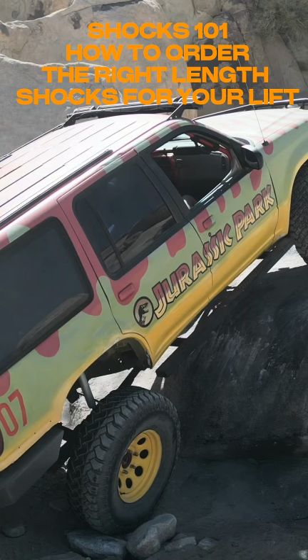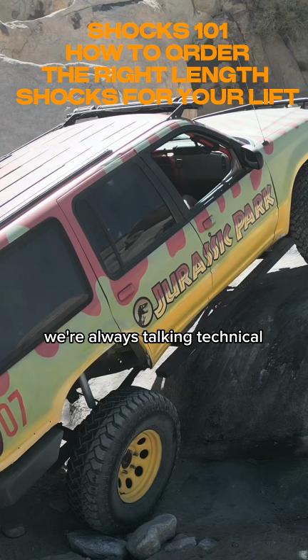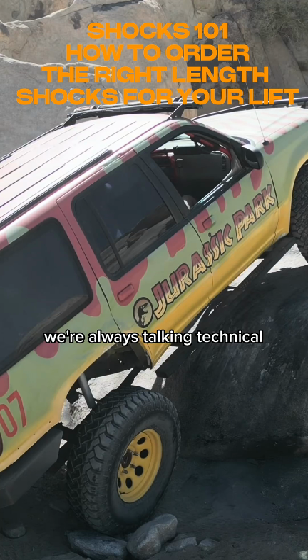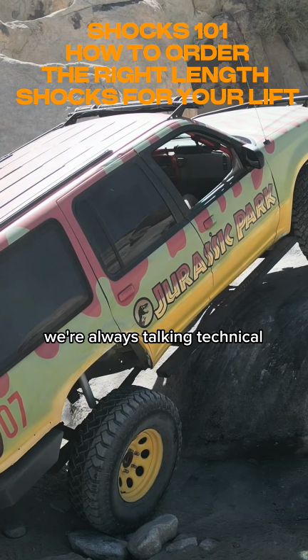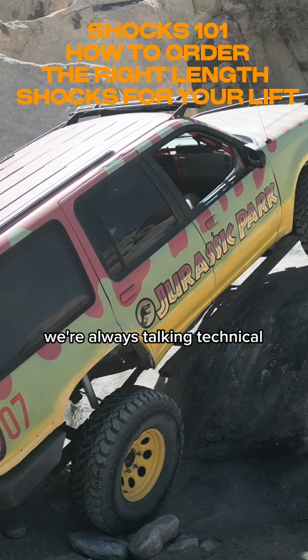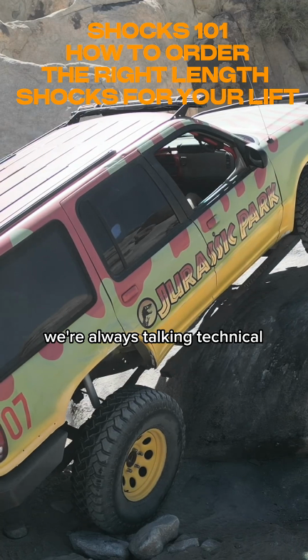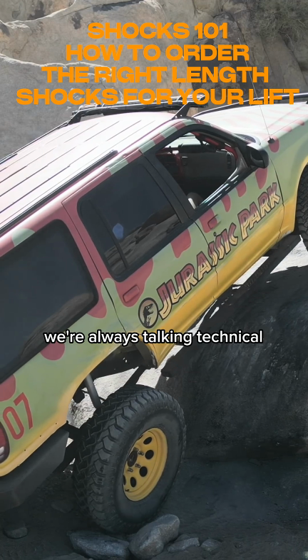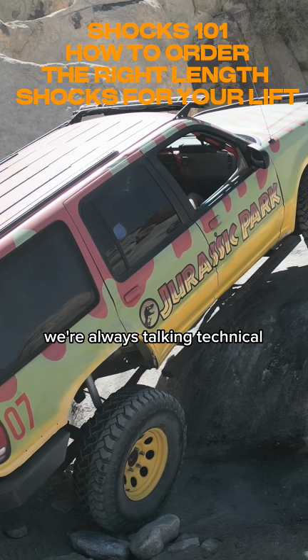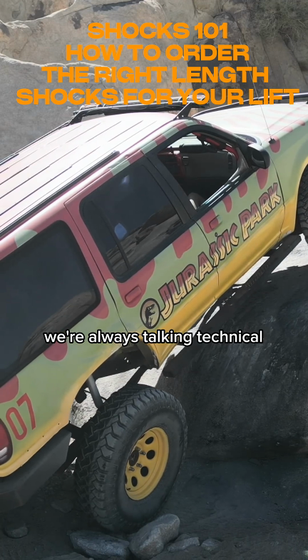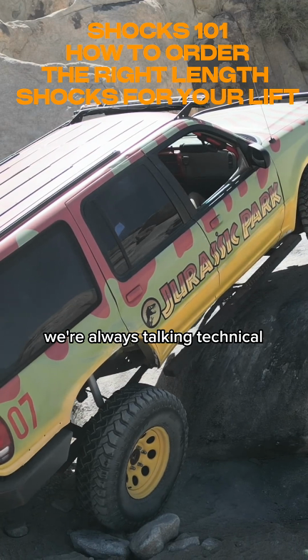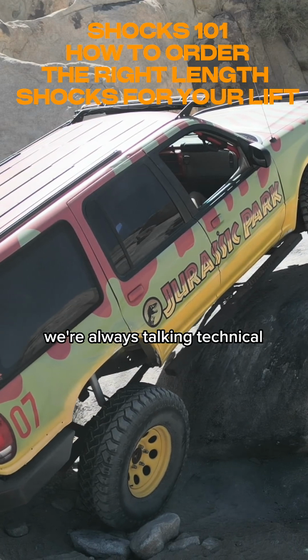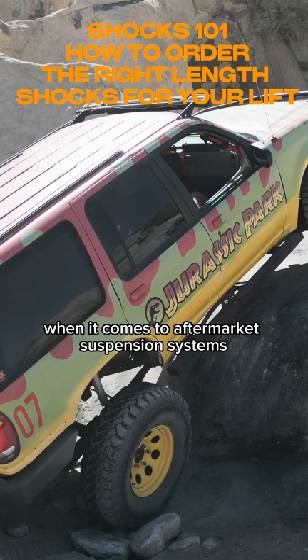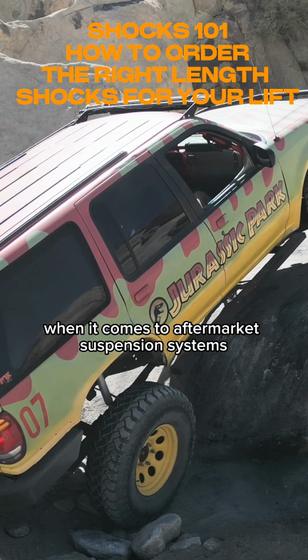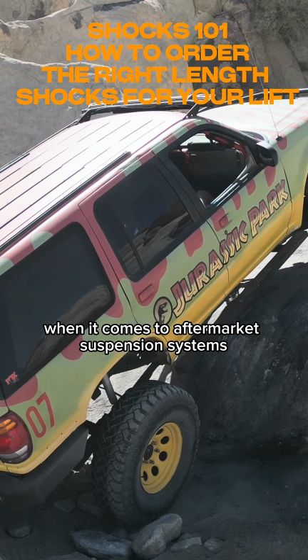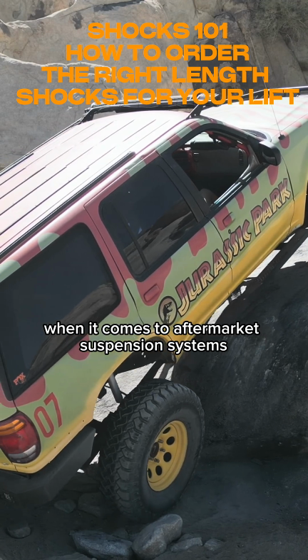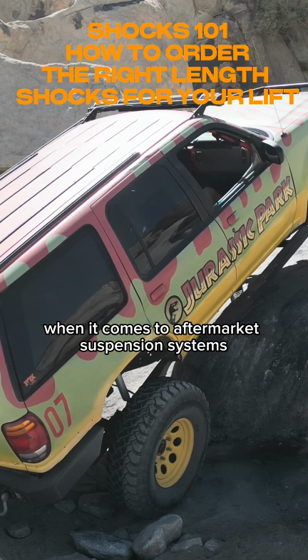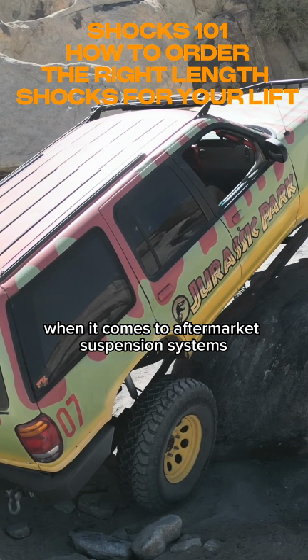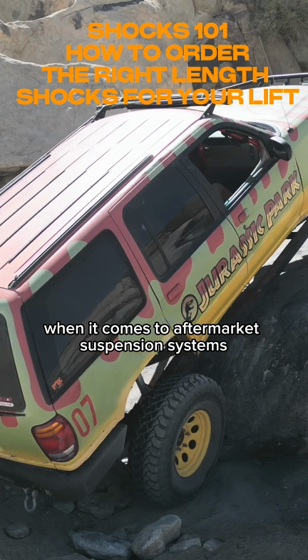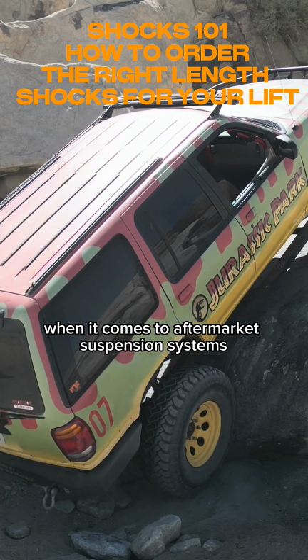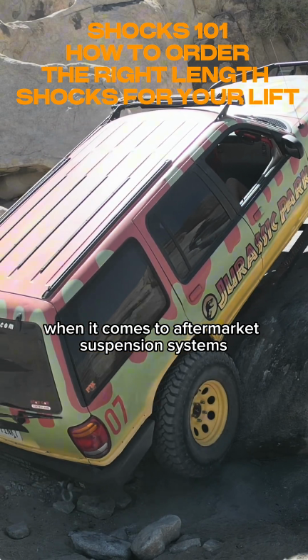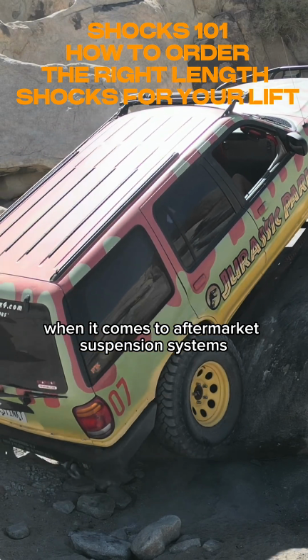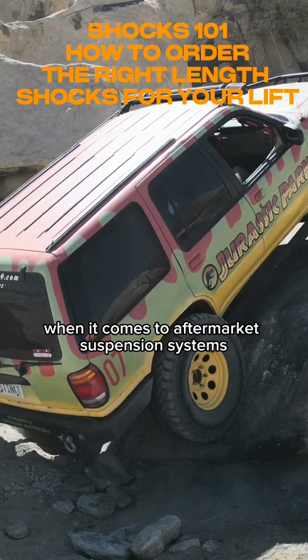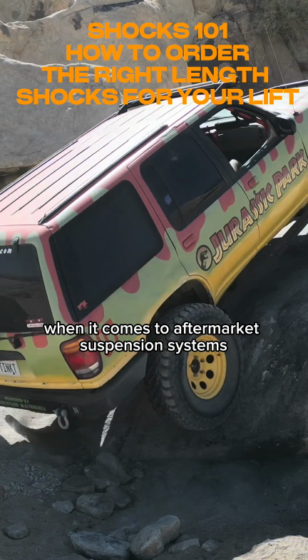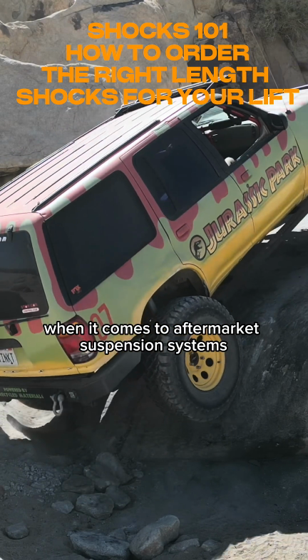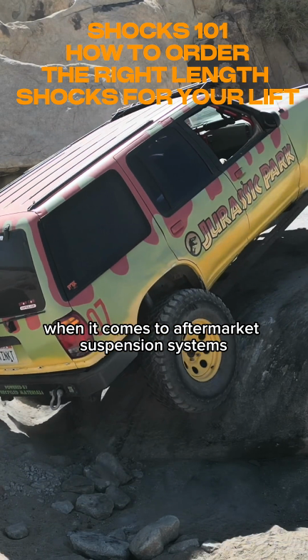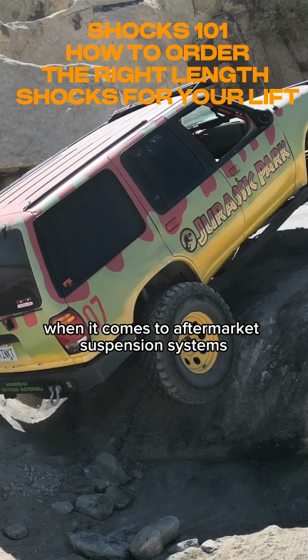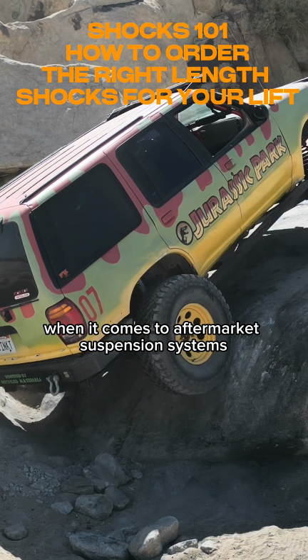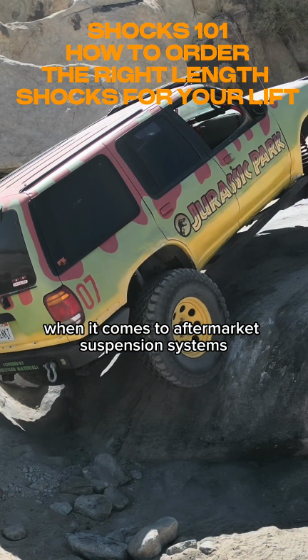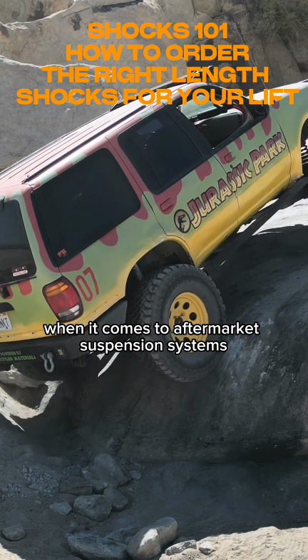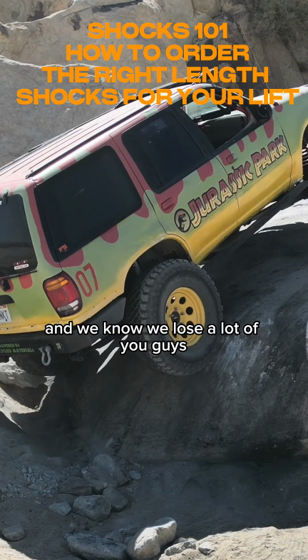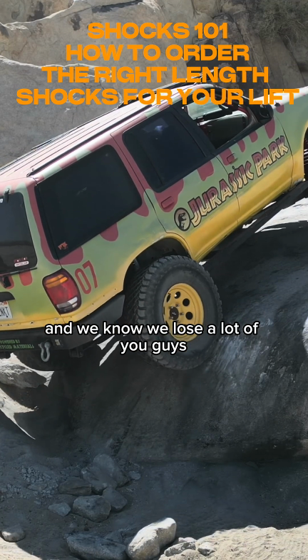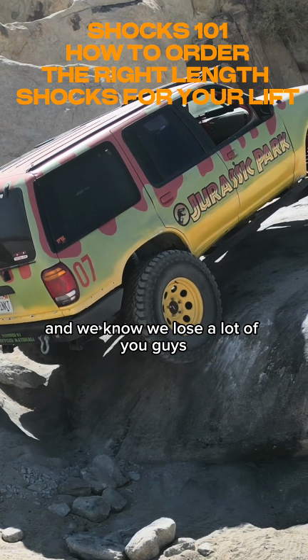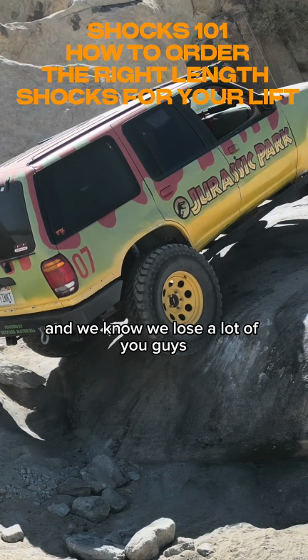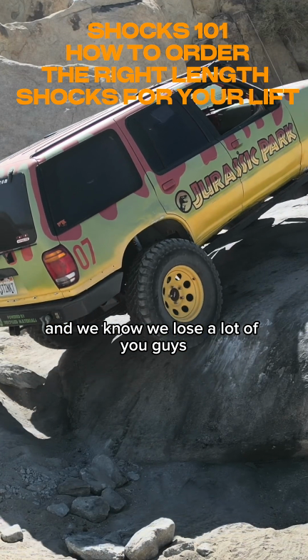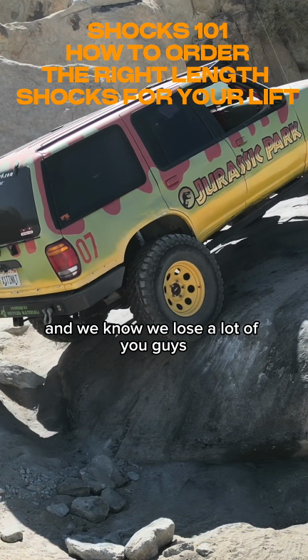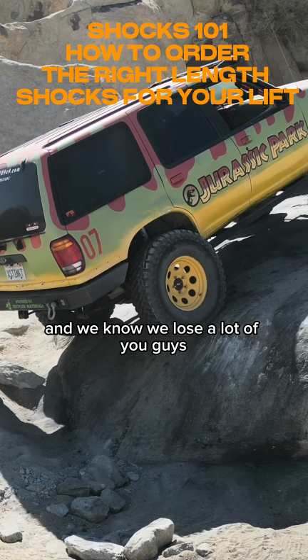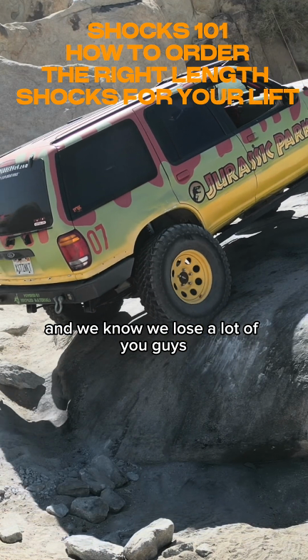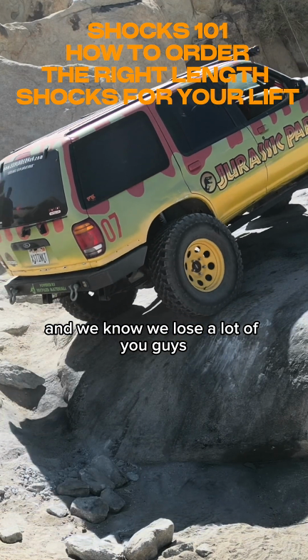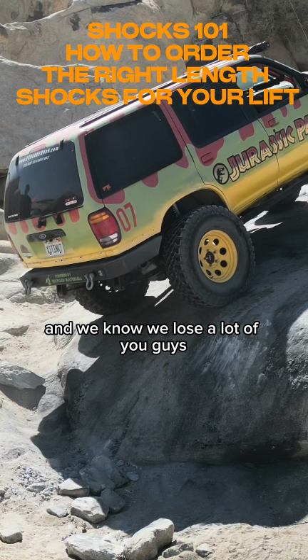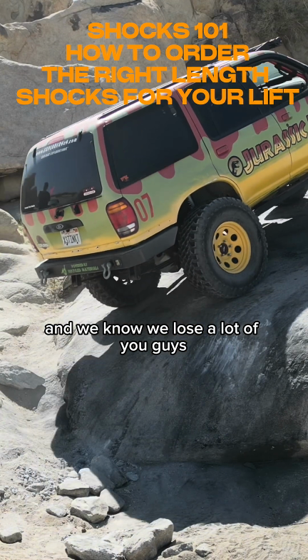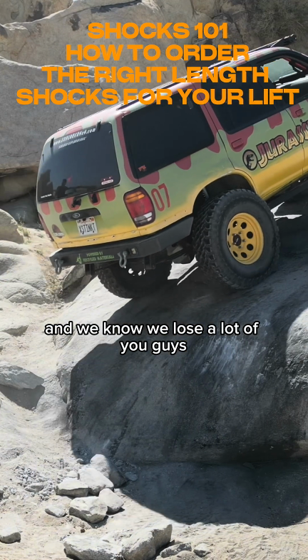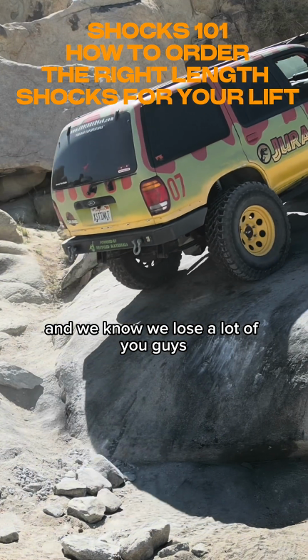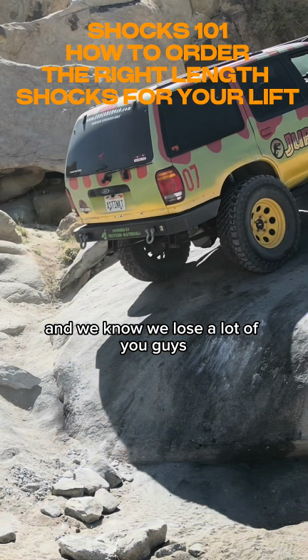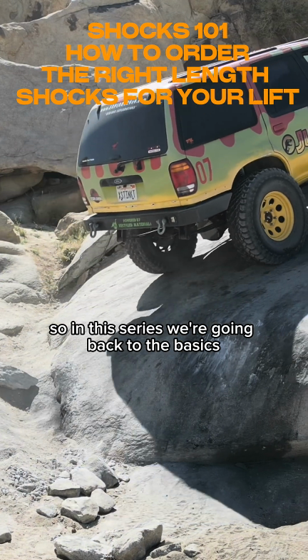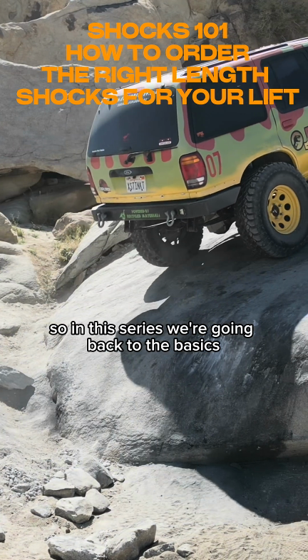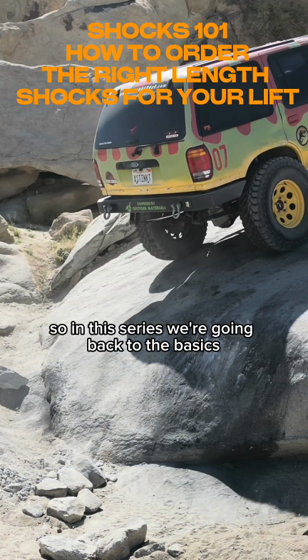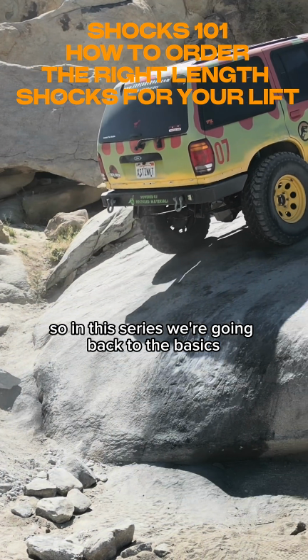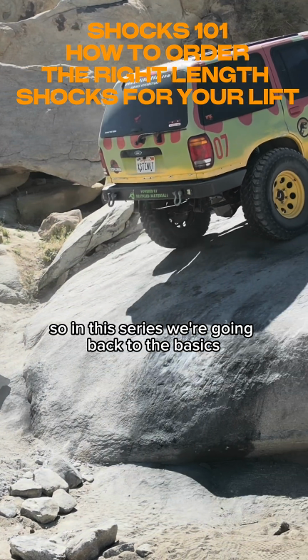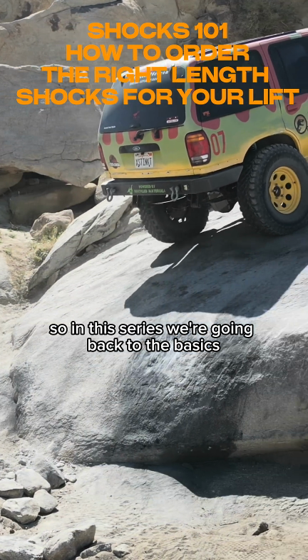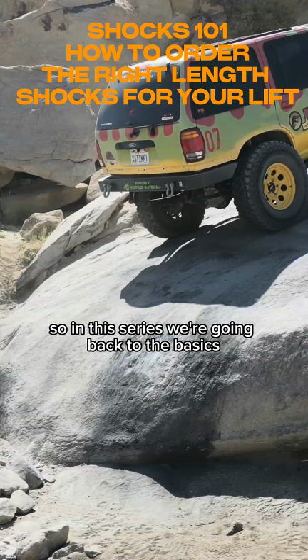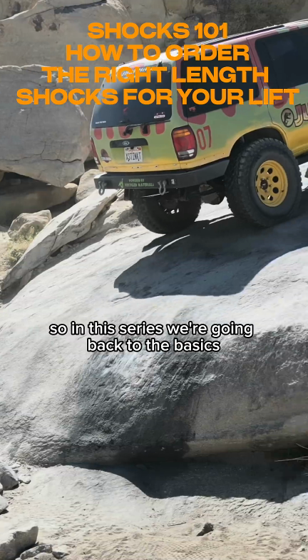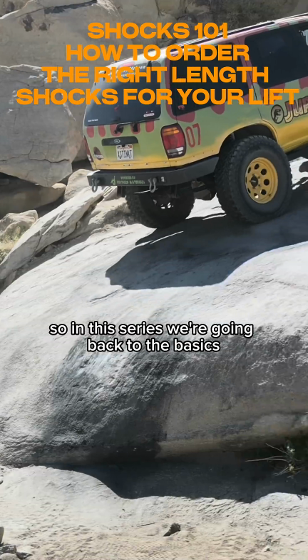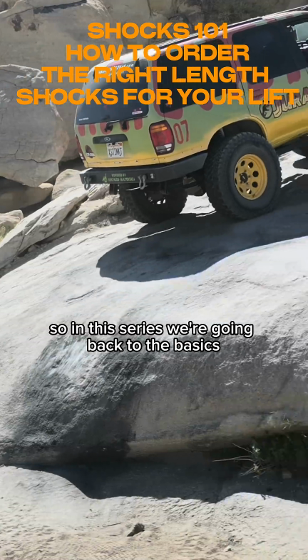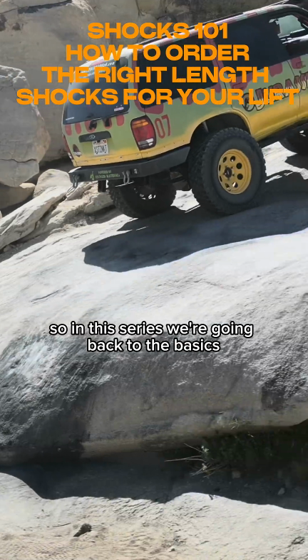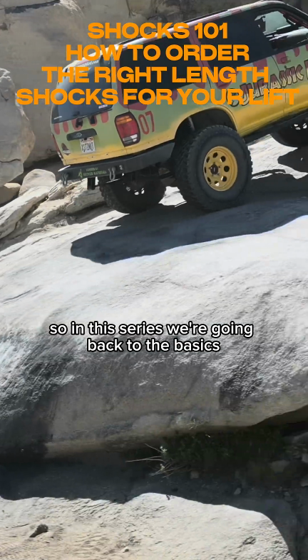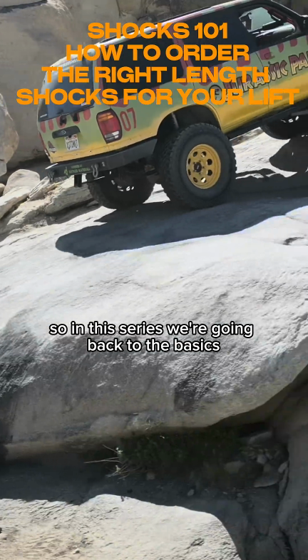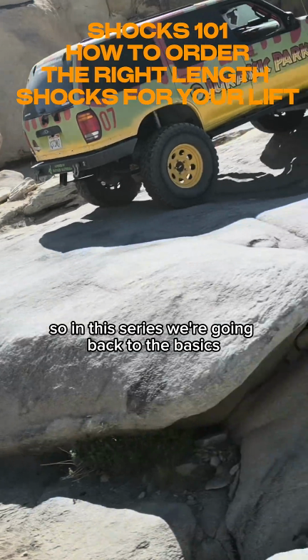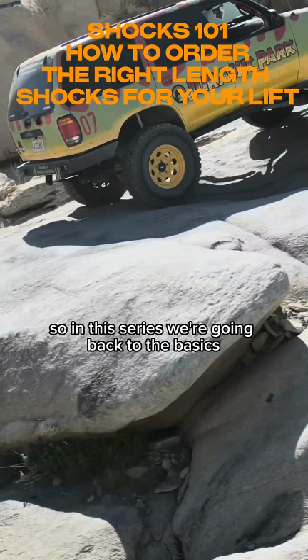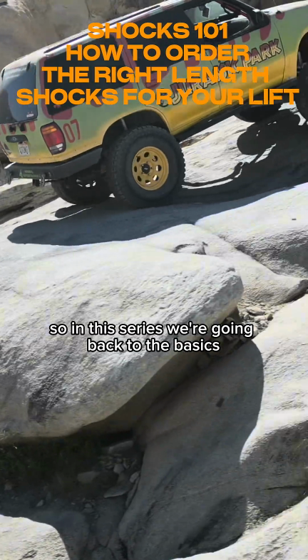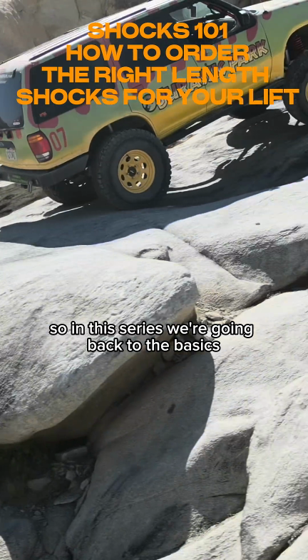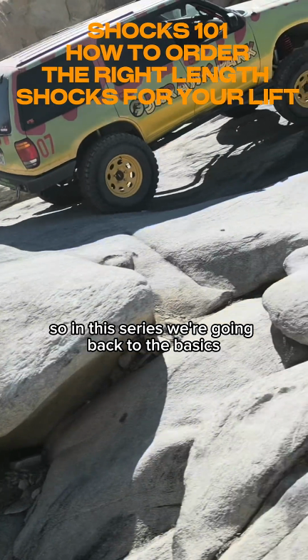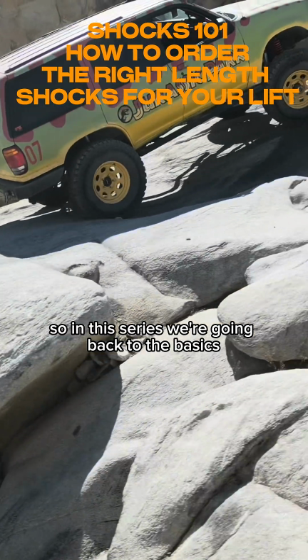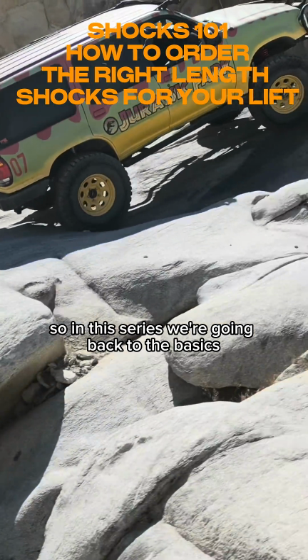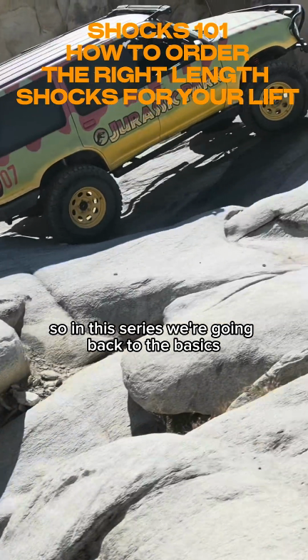We're always talking technical when it comes to aftermarket suspension systems, and we know we lose a lot of you guys. So in this series, we're going back to the basics.